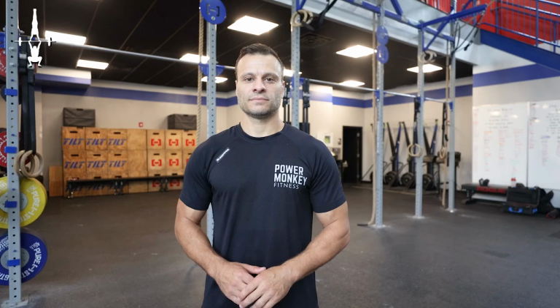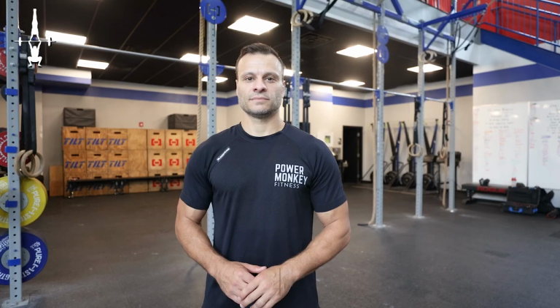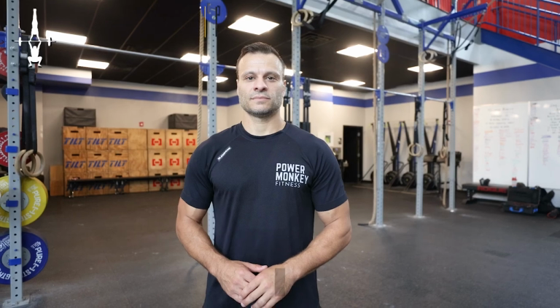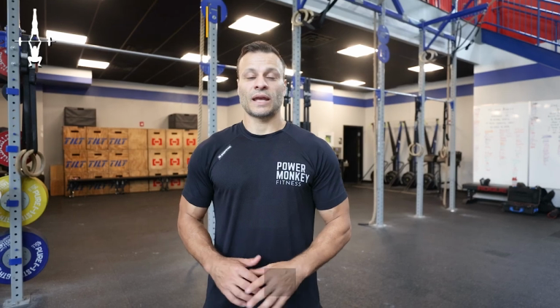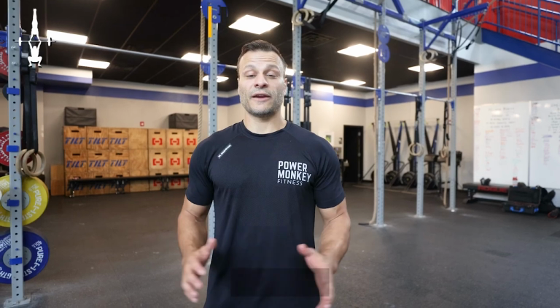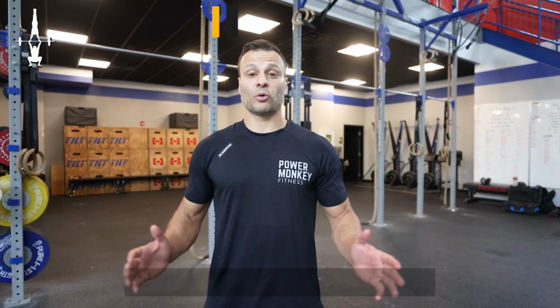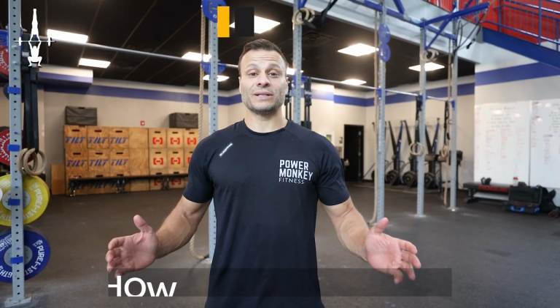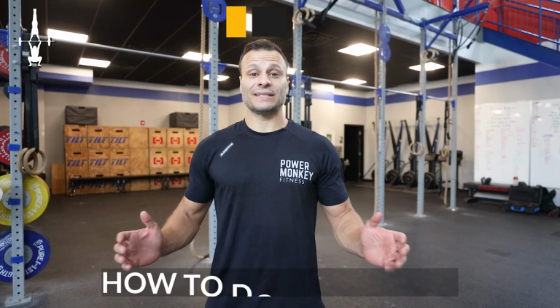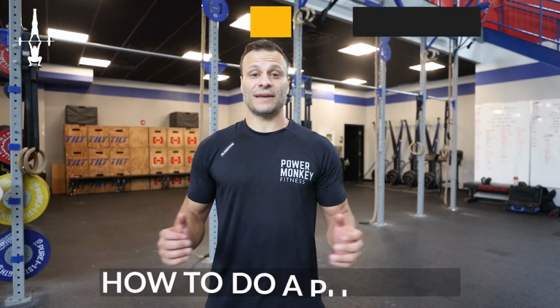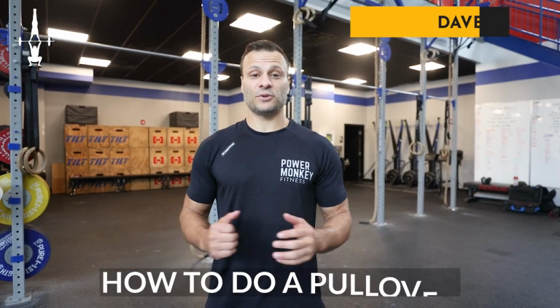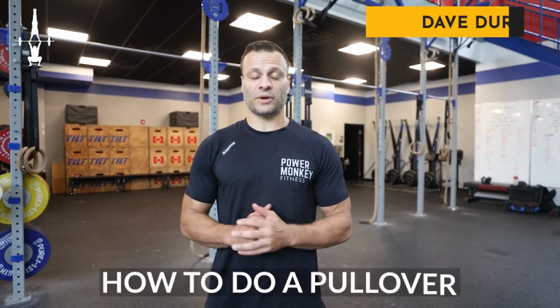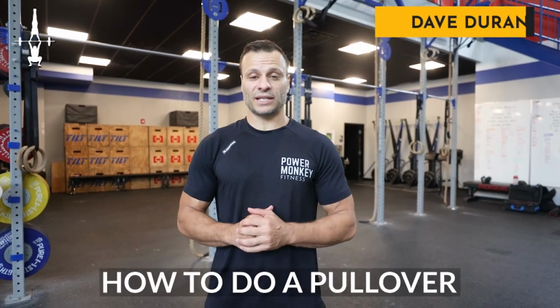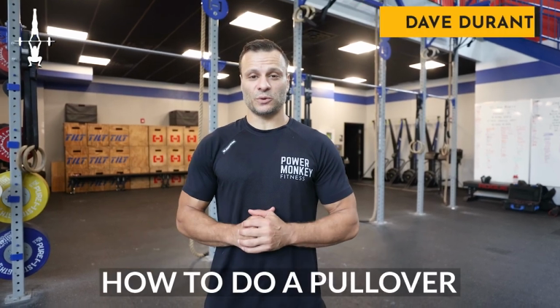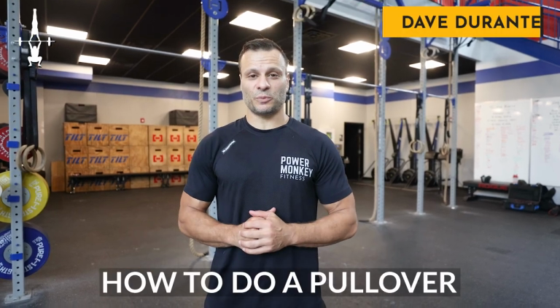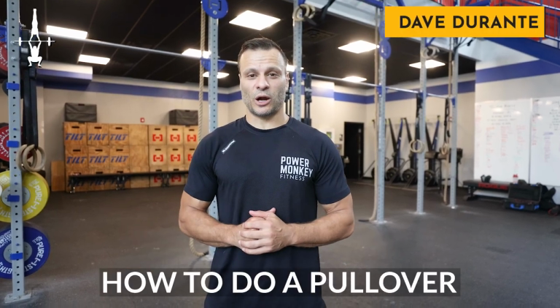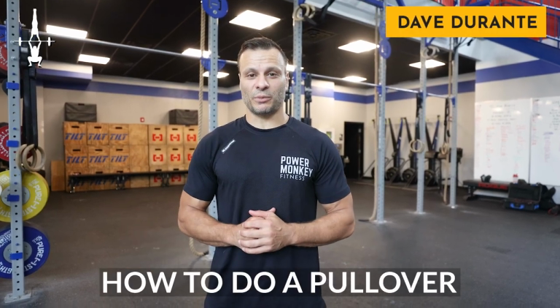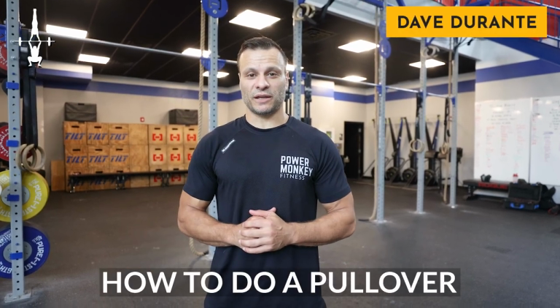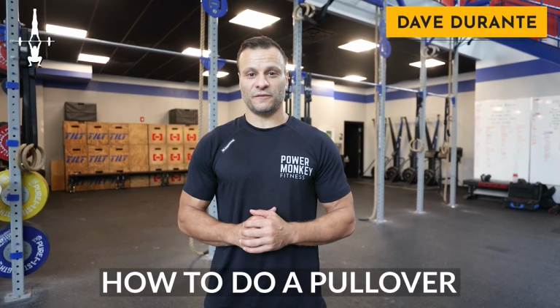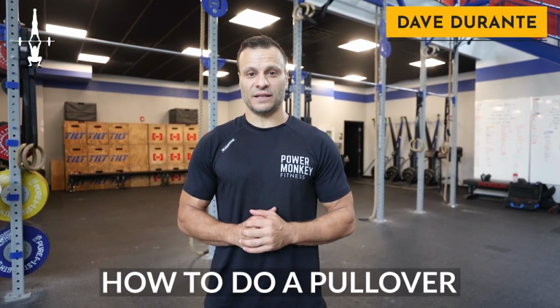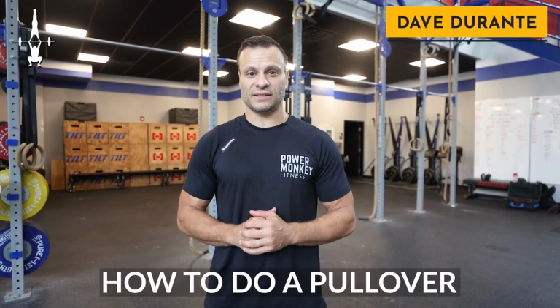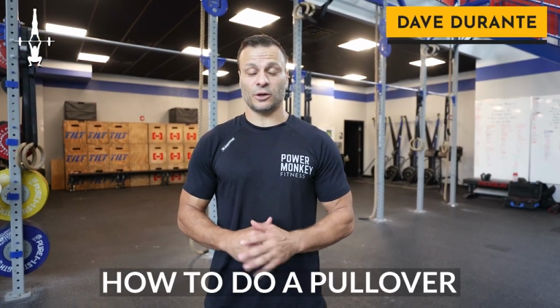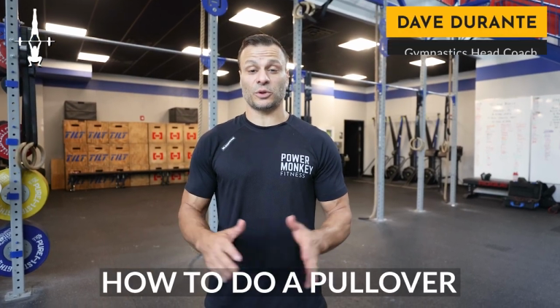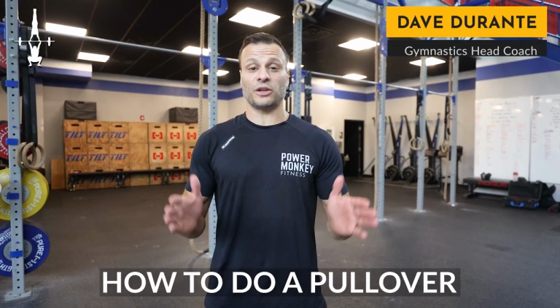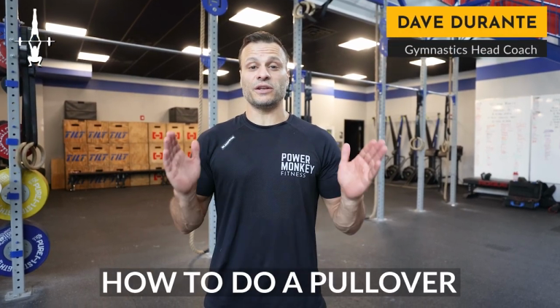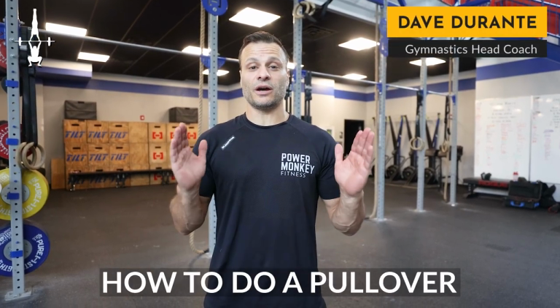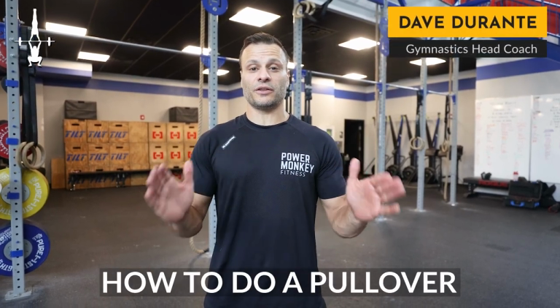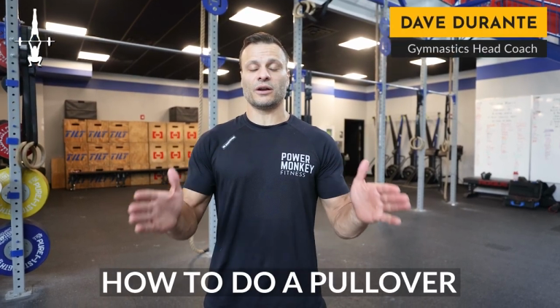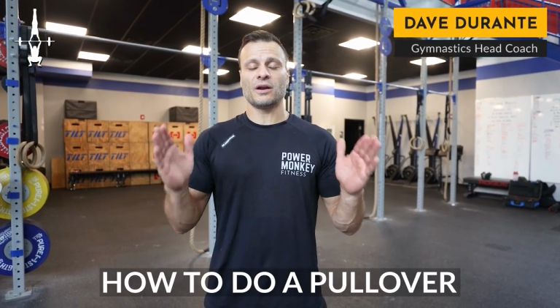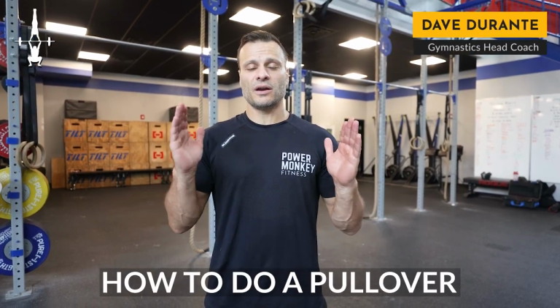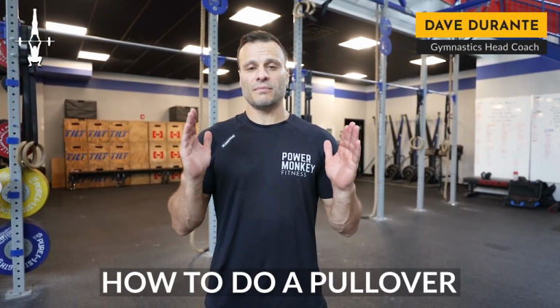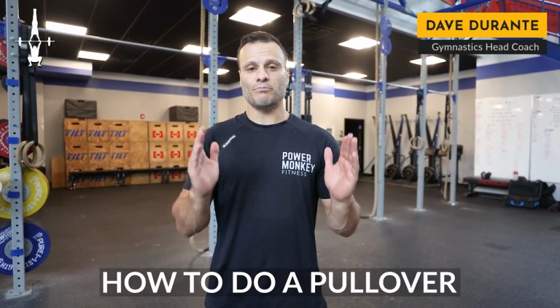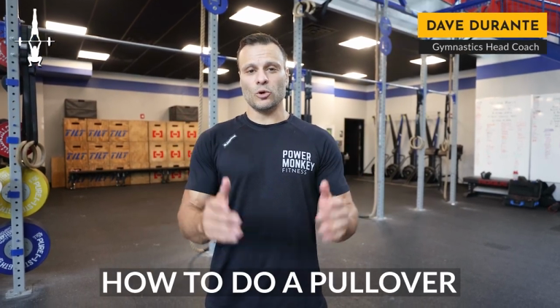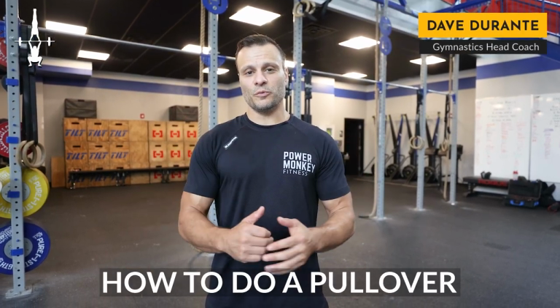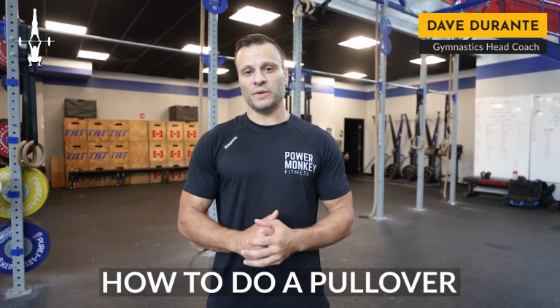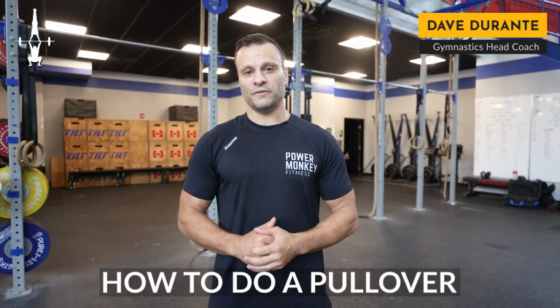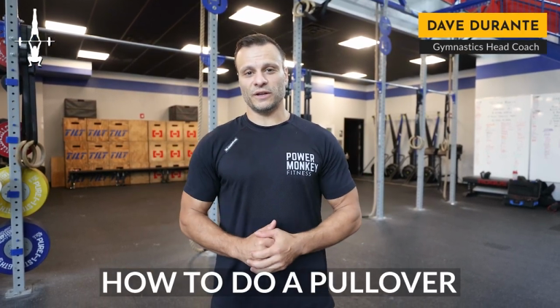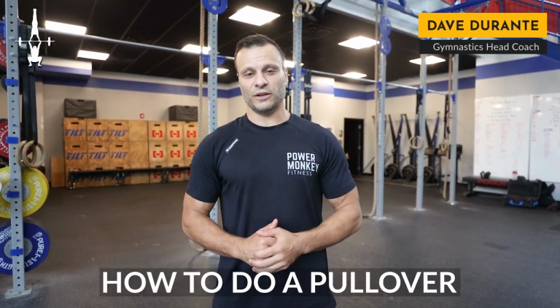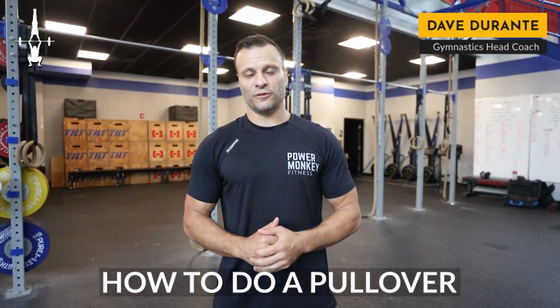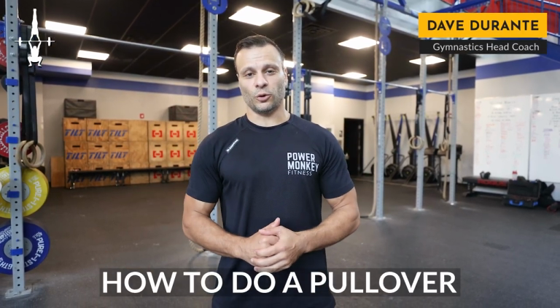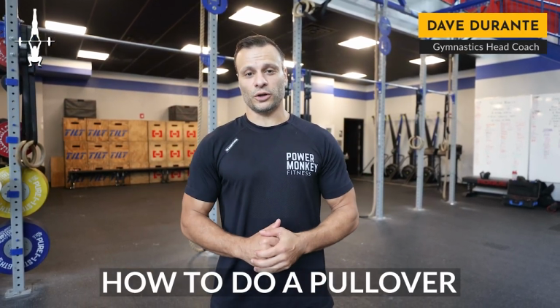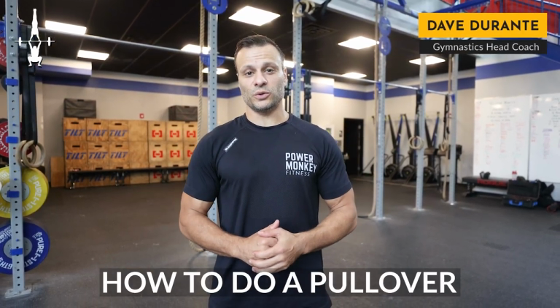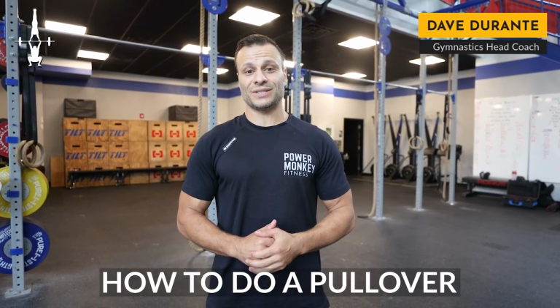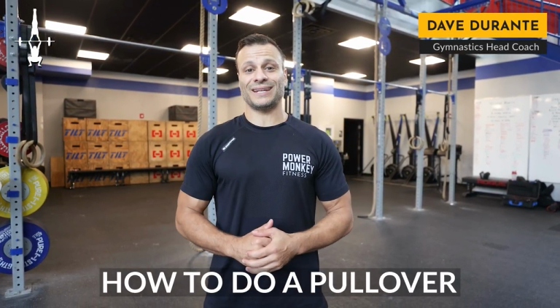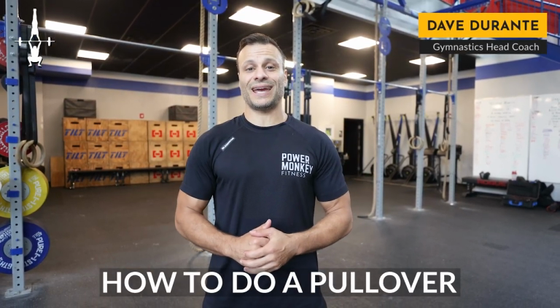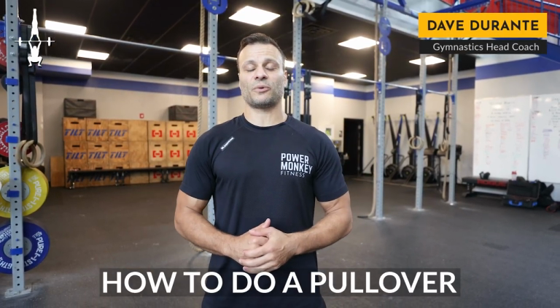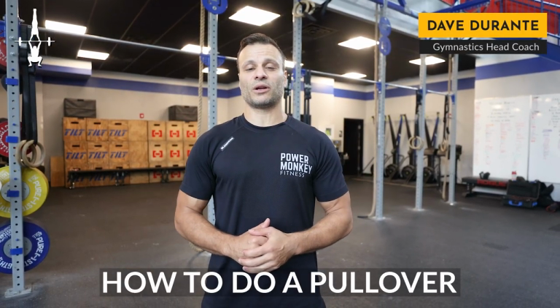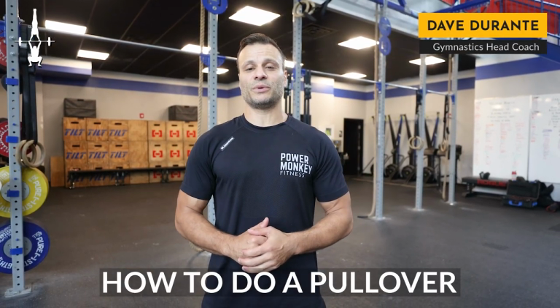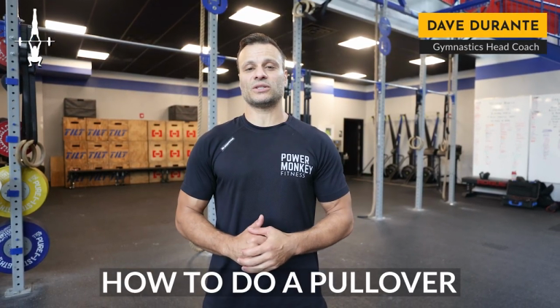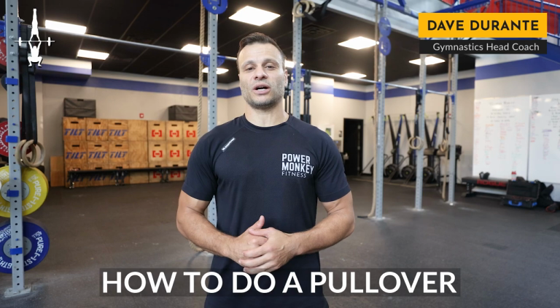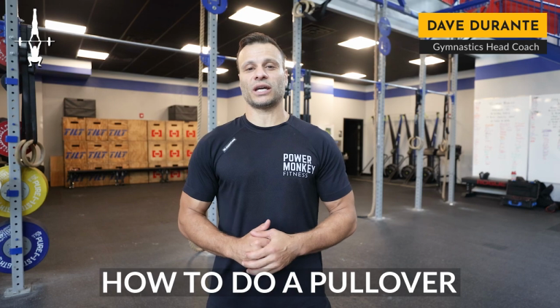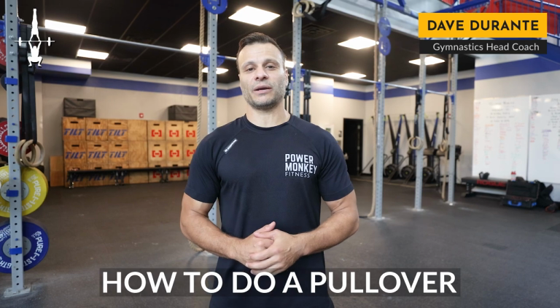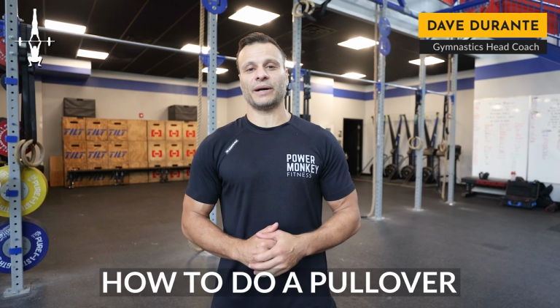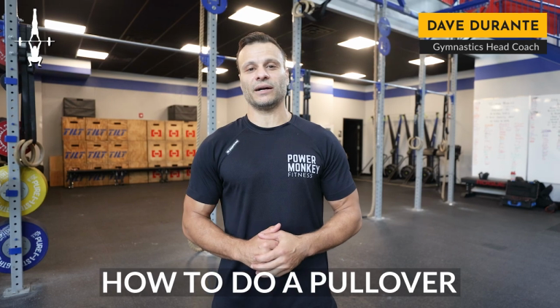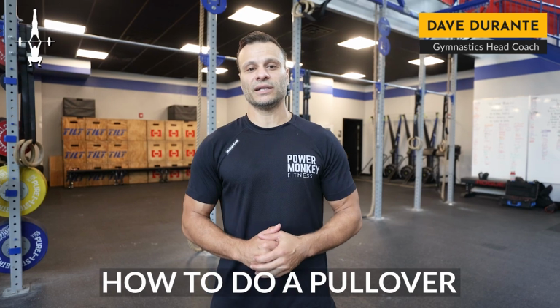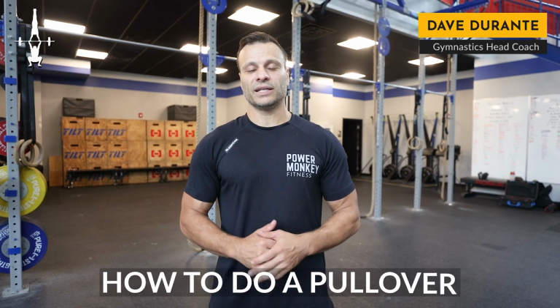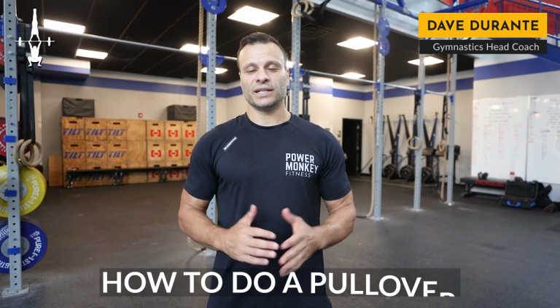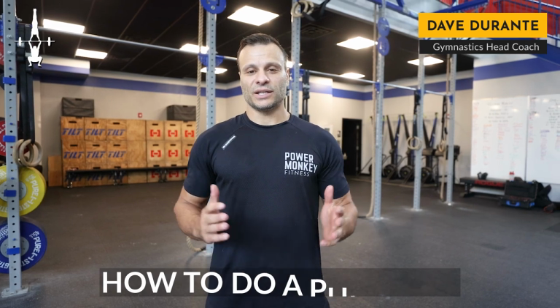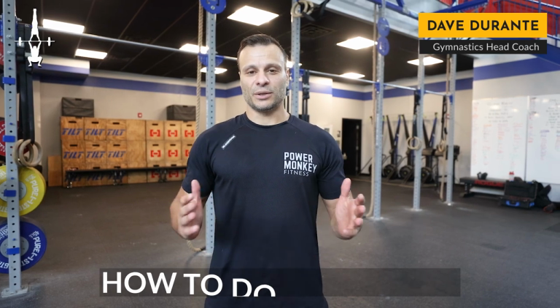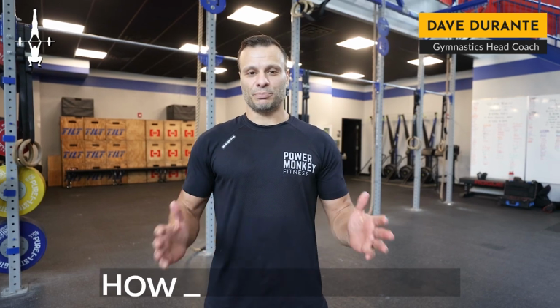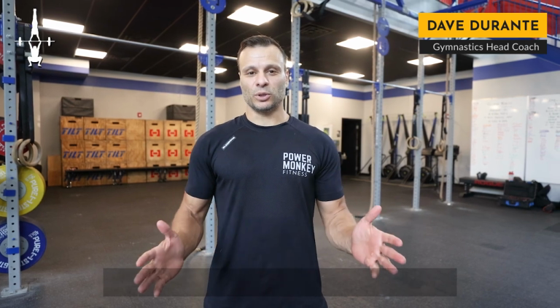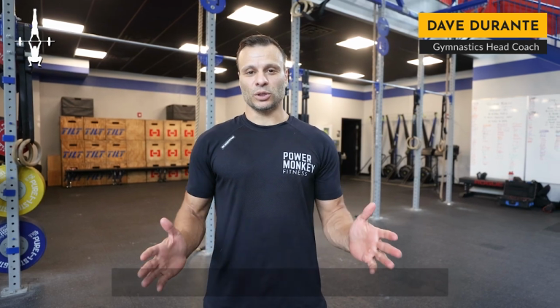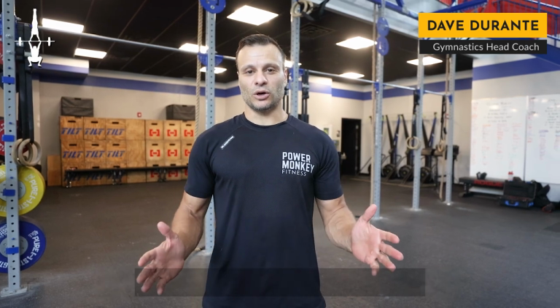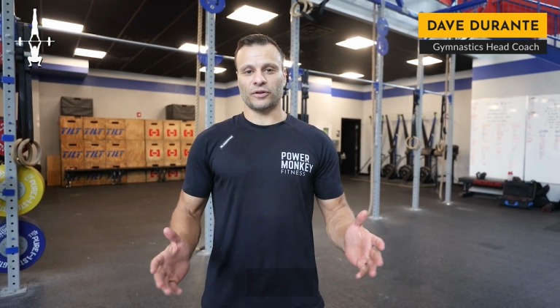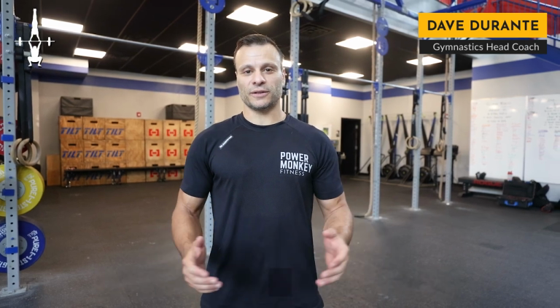Hey everyone, Dave Durante with Power Monkey Fitness here with another movement video for you. Today we're going to be talking about the pullover.